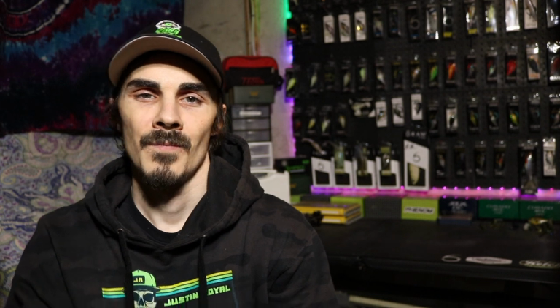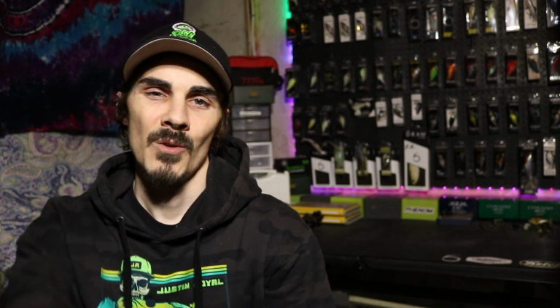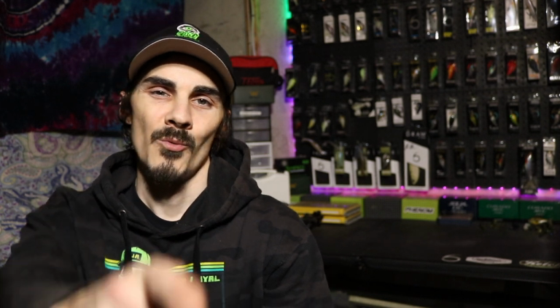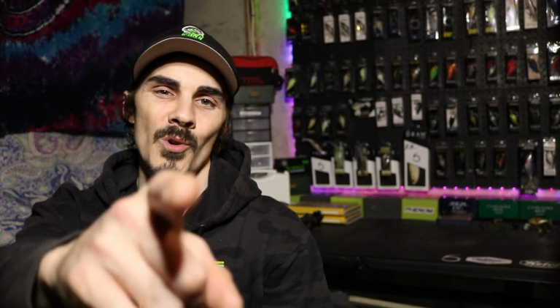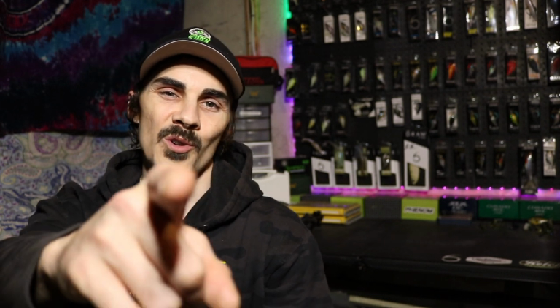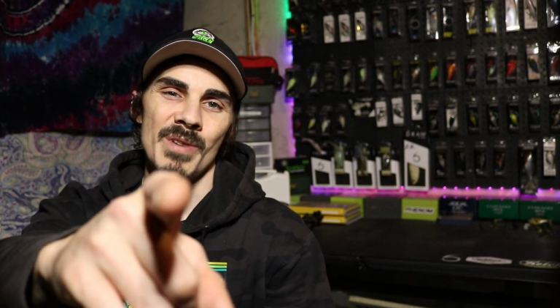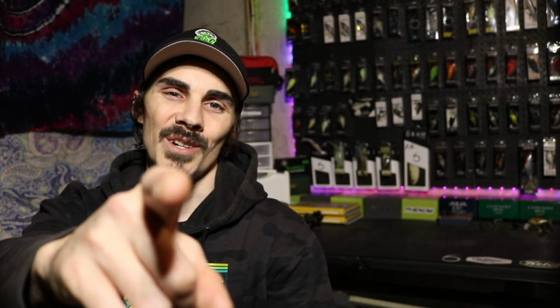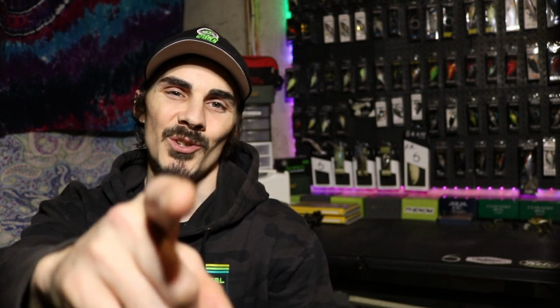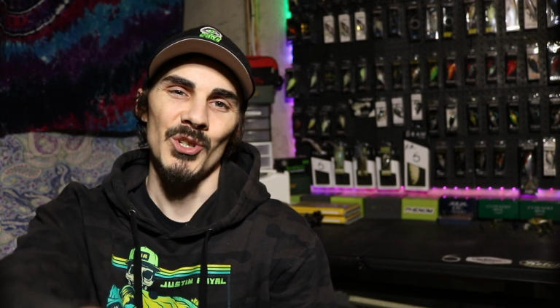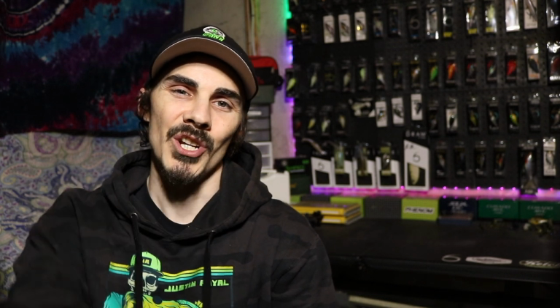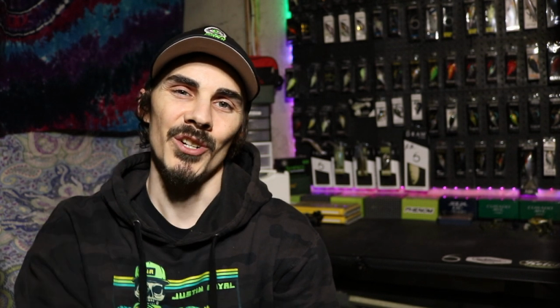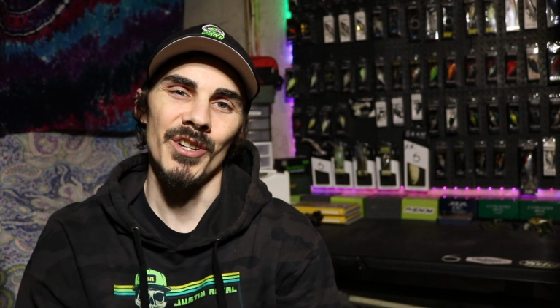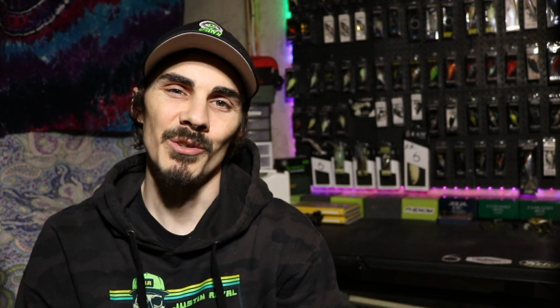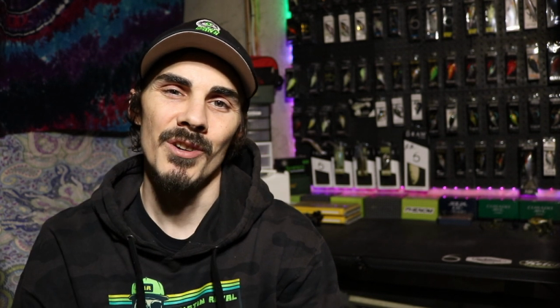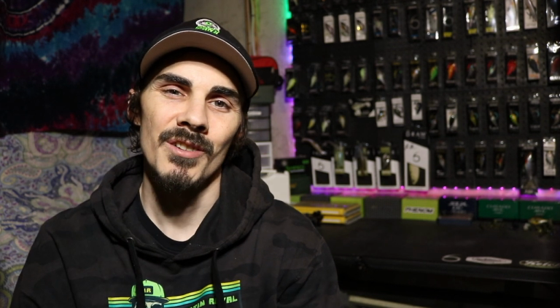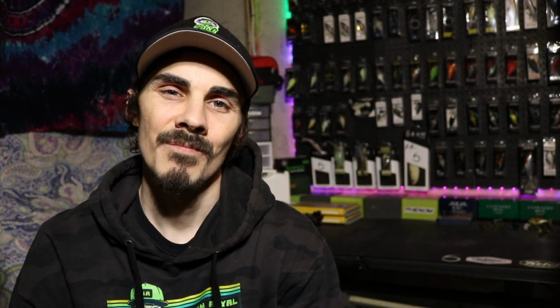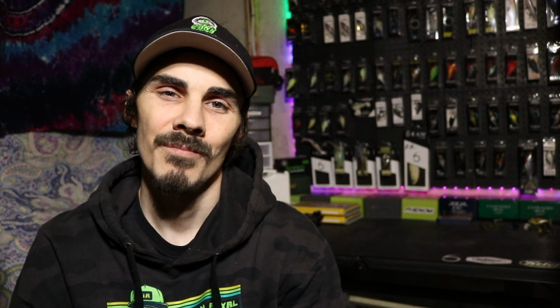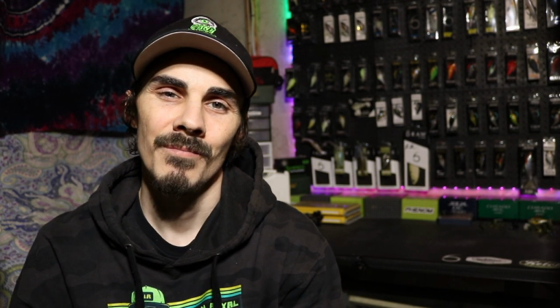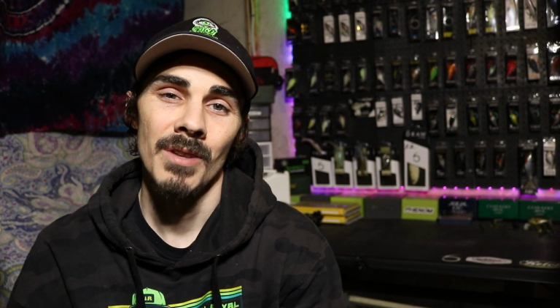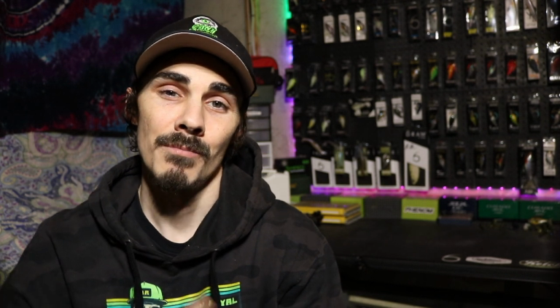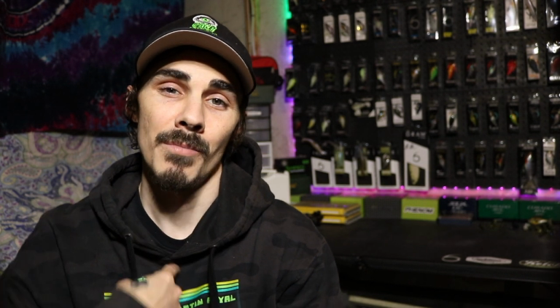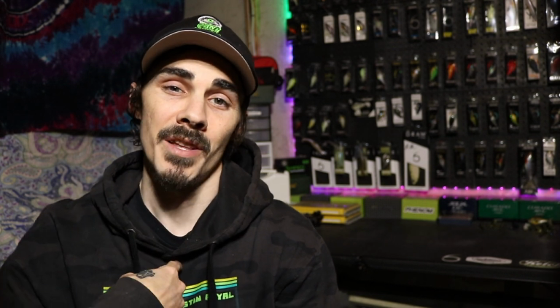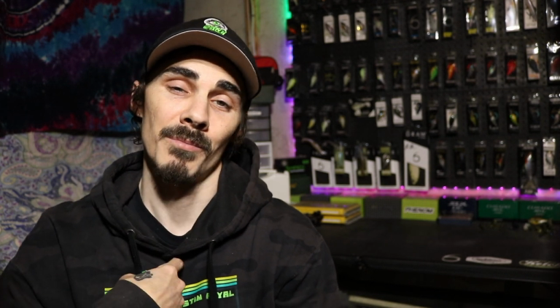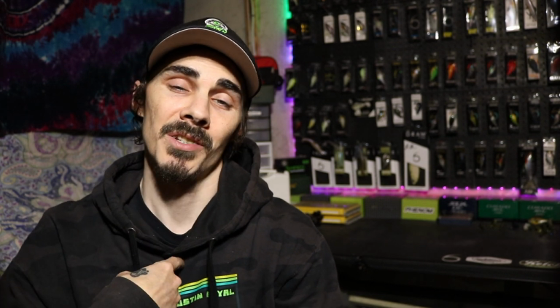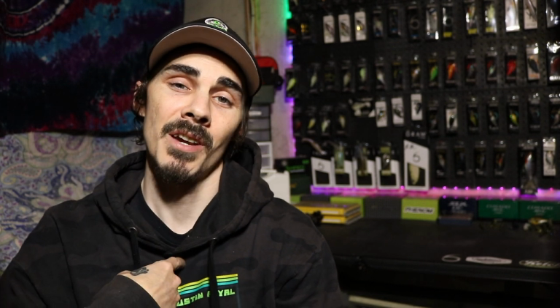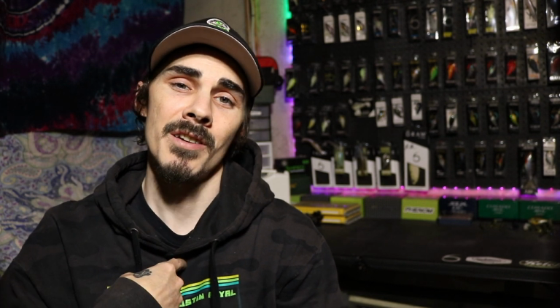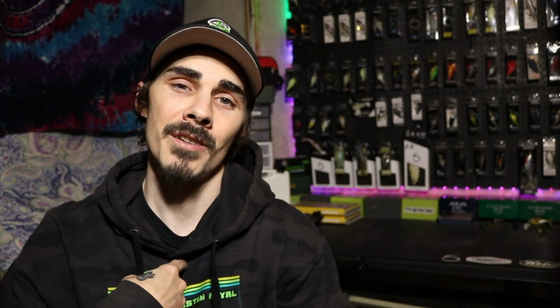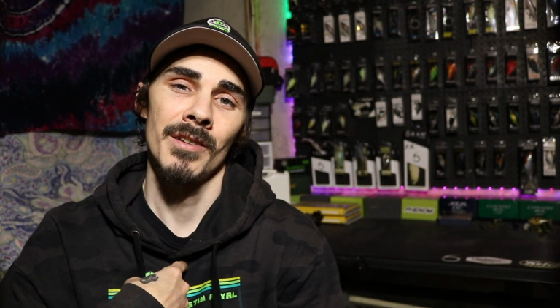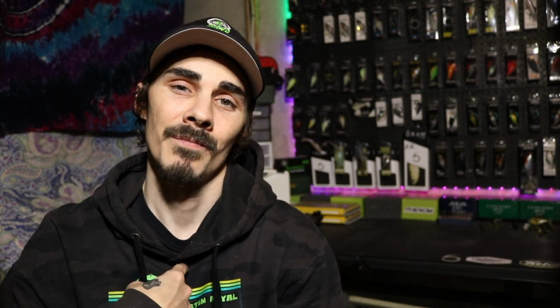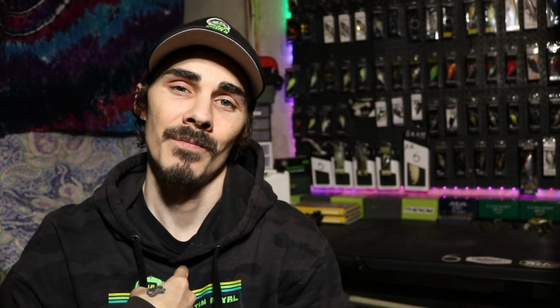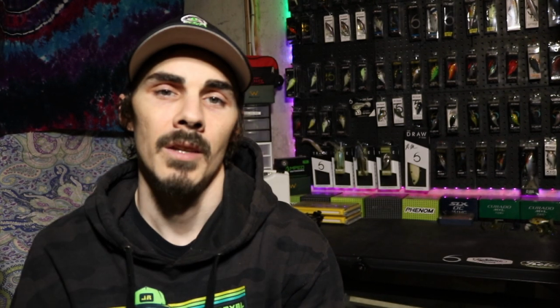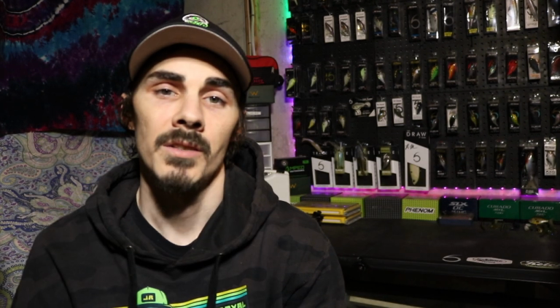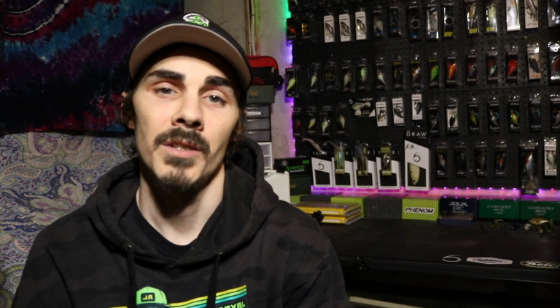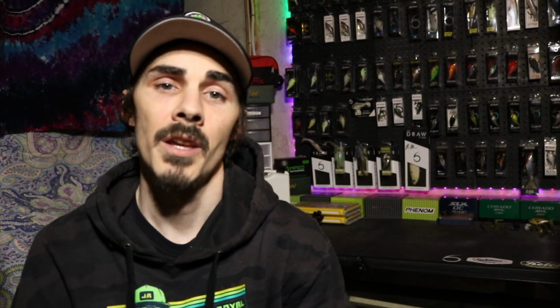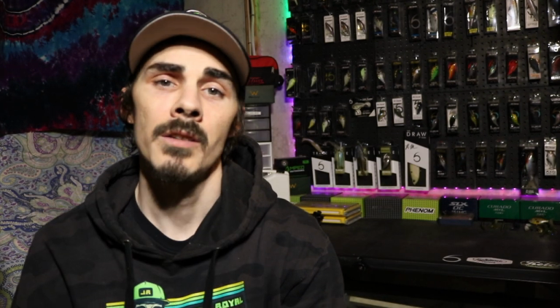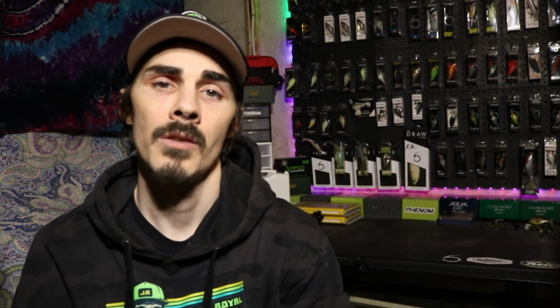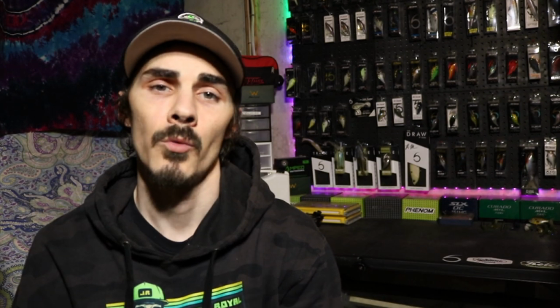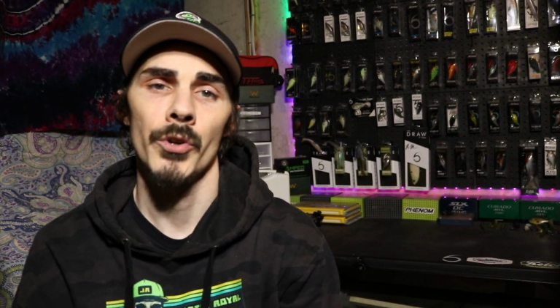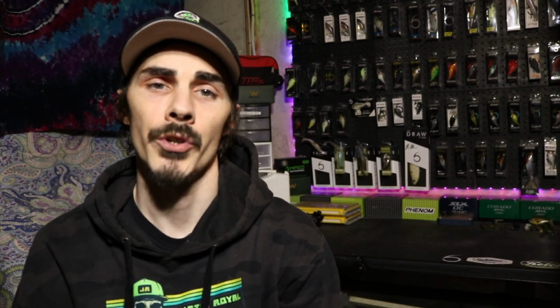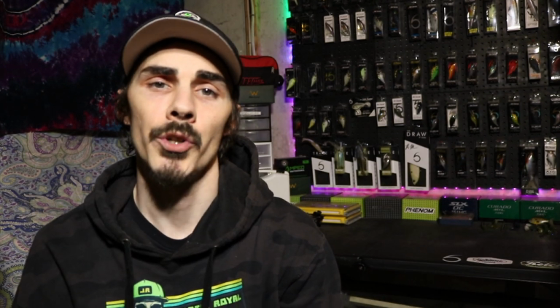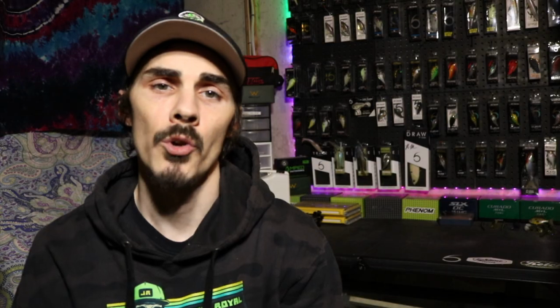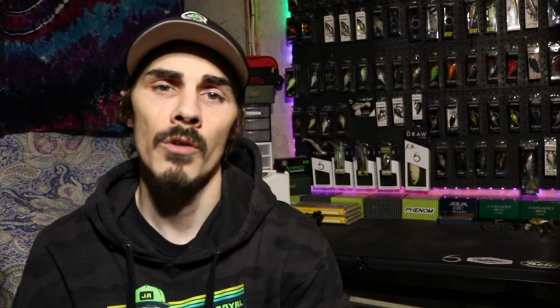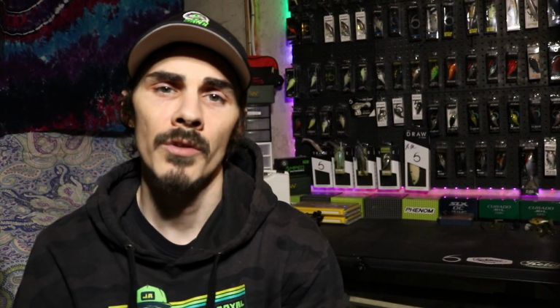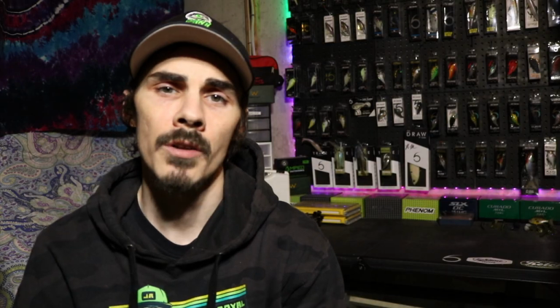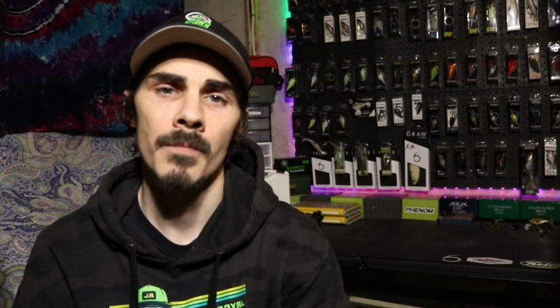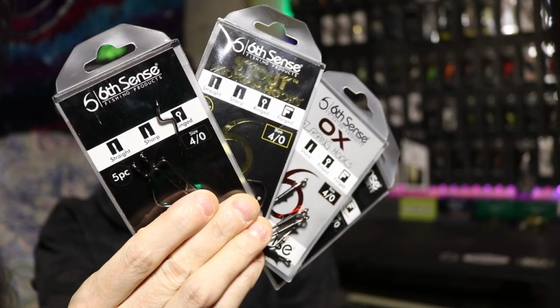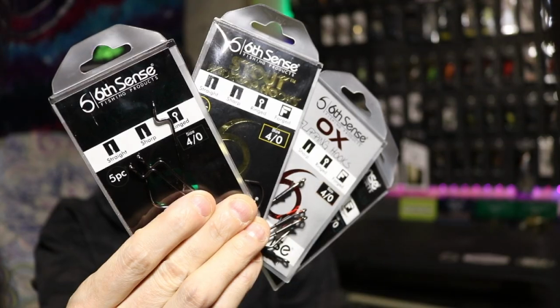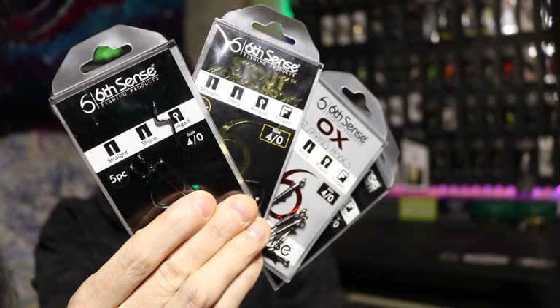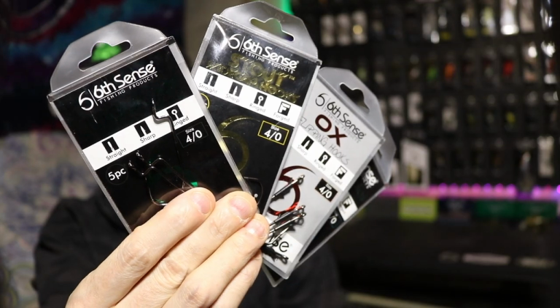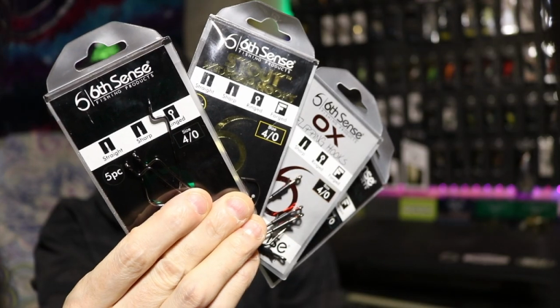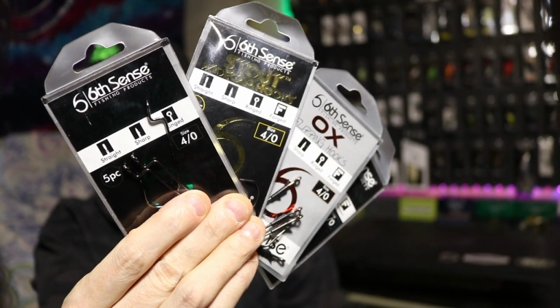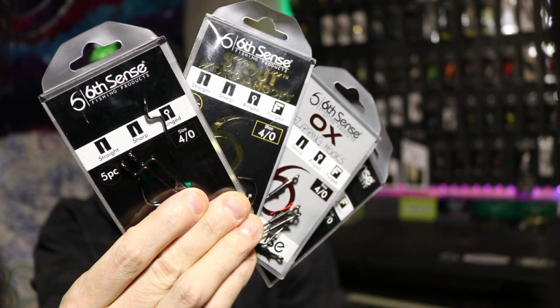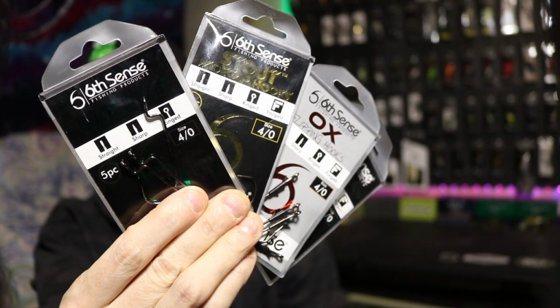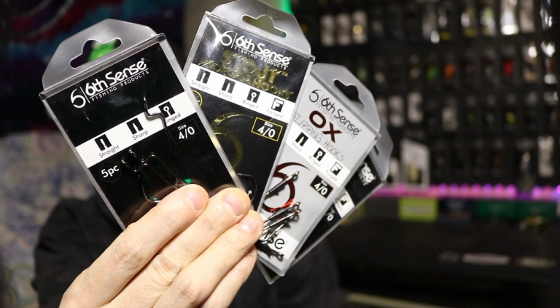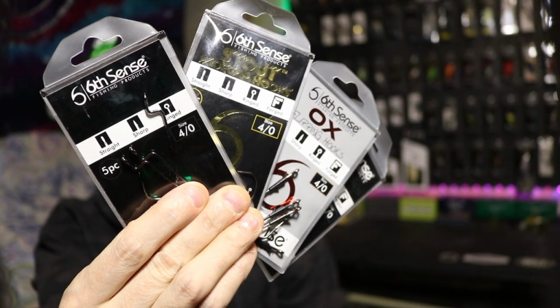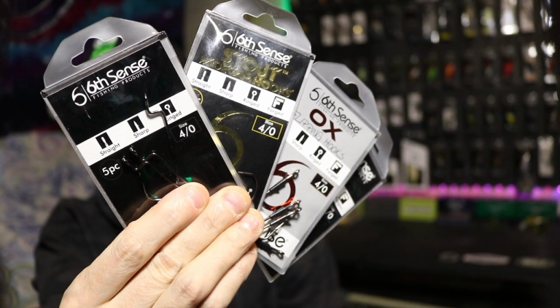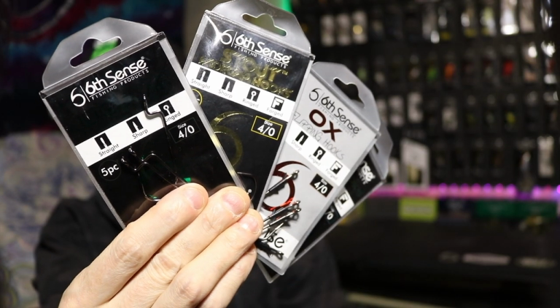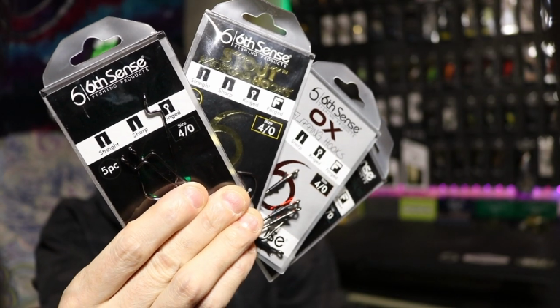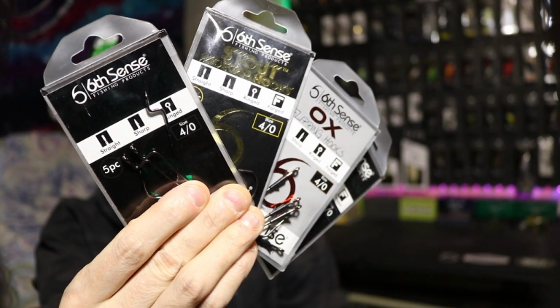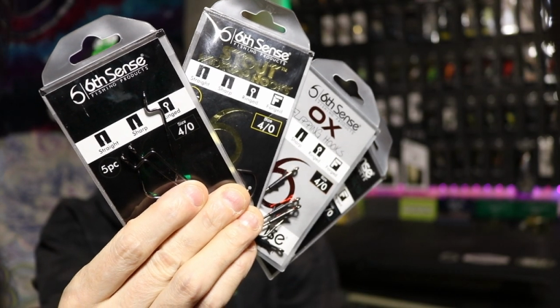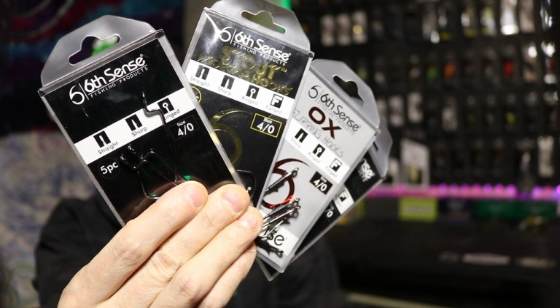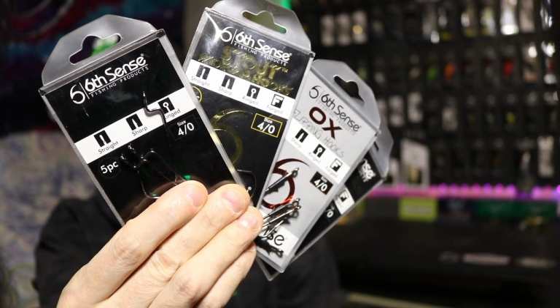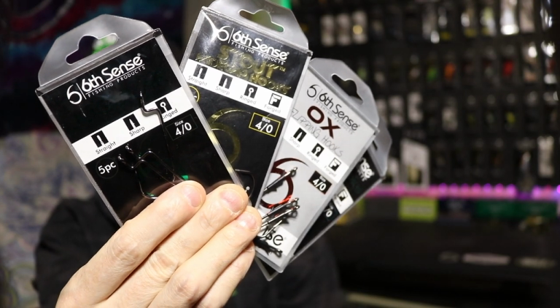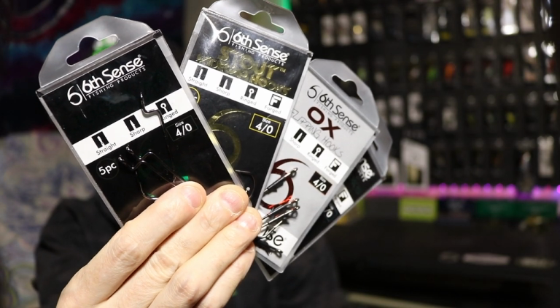Welcome back to the channel everyone. My name is Derek and today we're going to go over some of my most frequently used hooks.